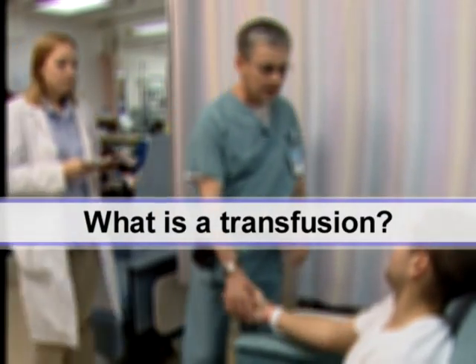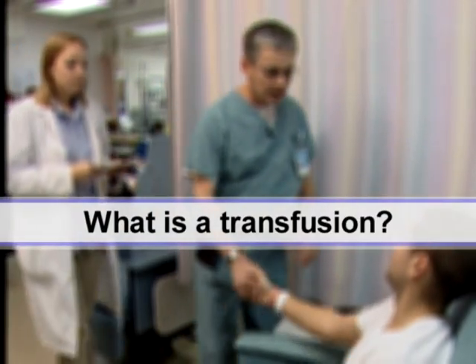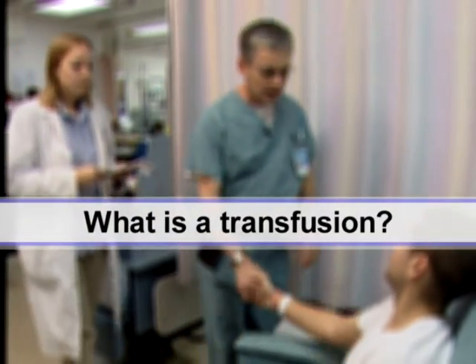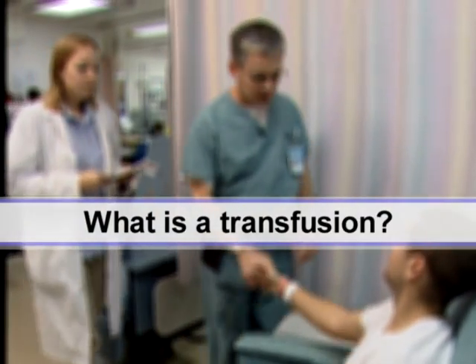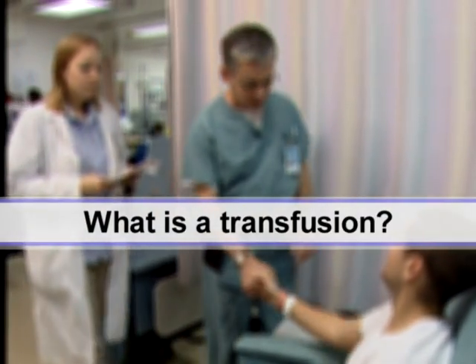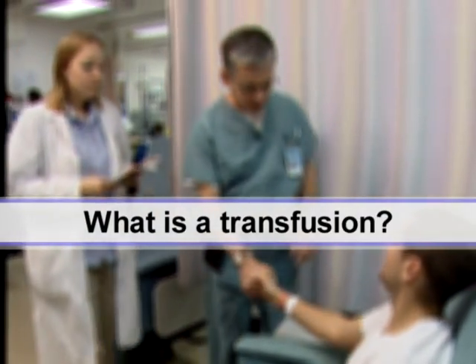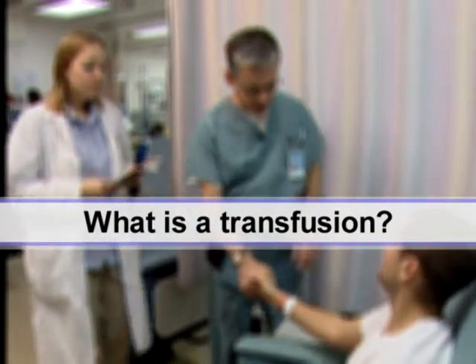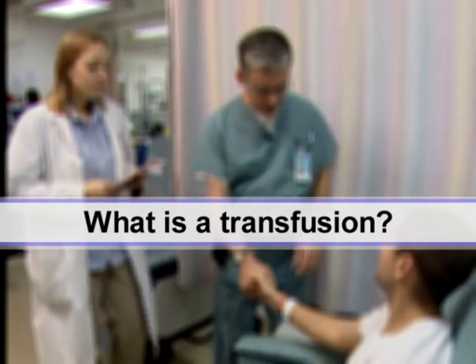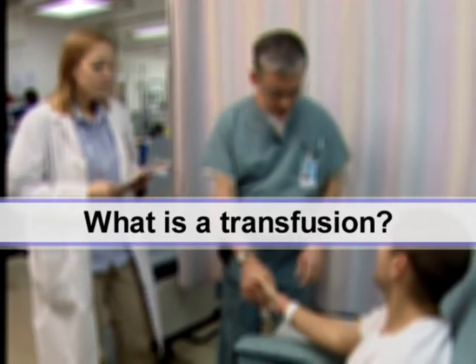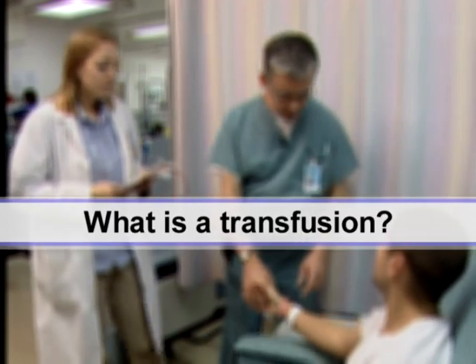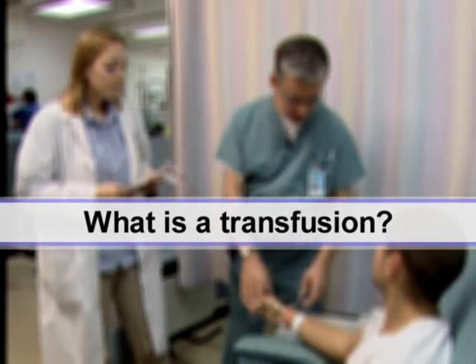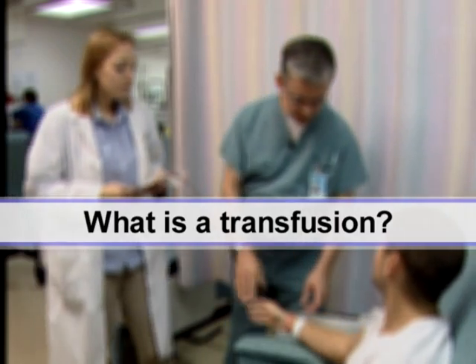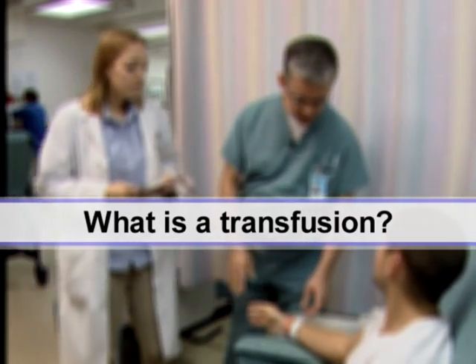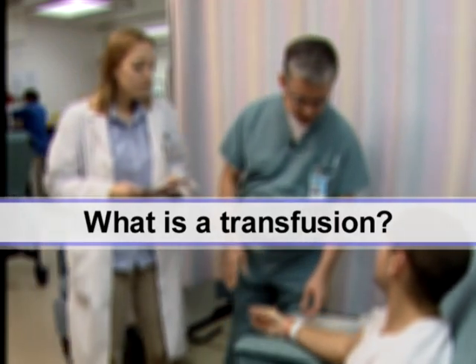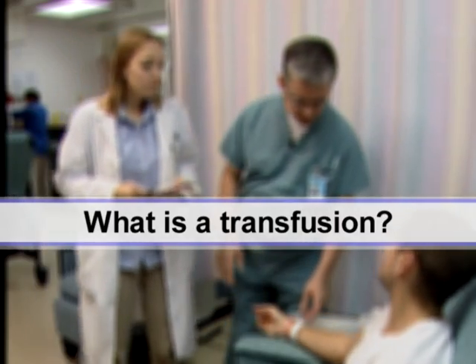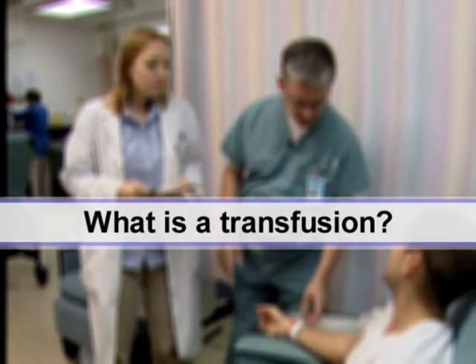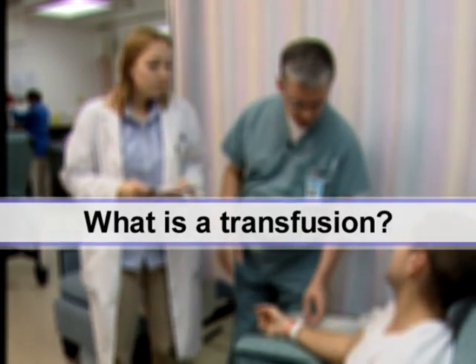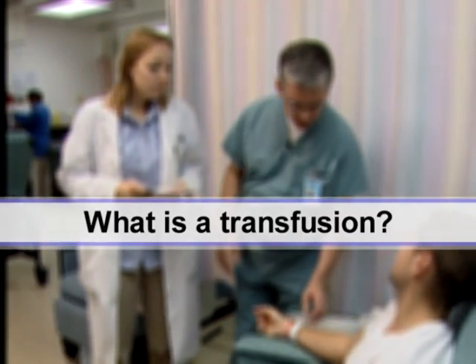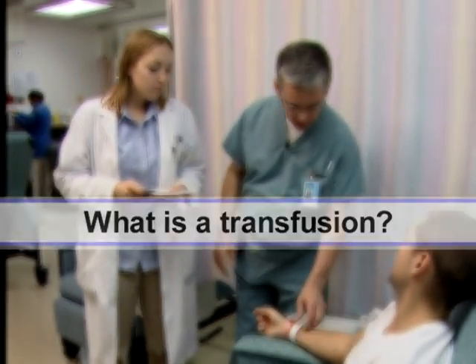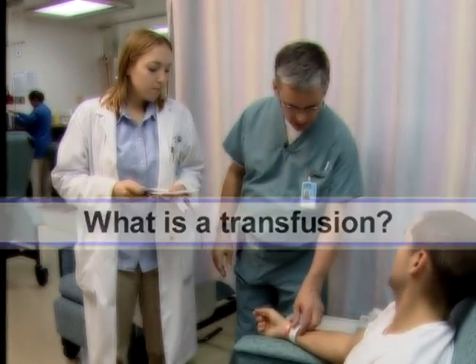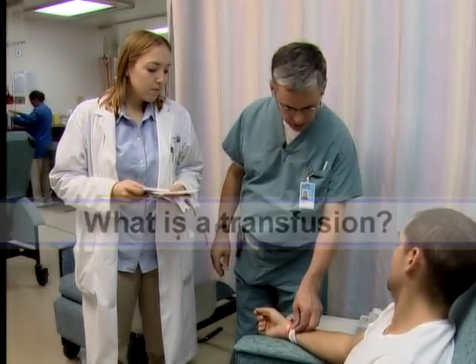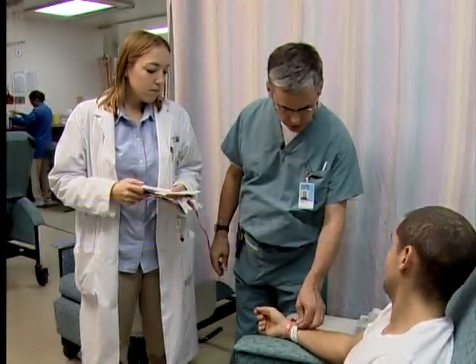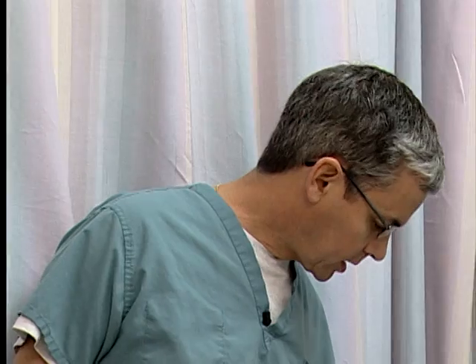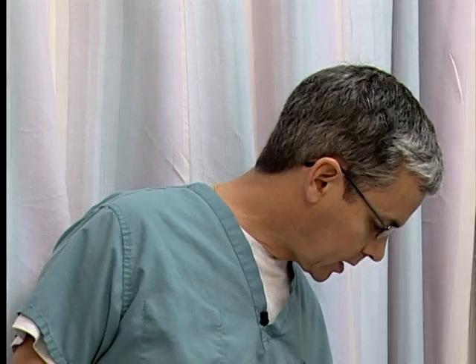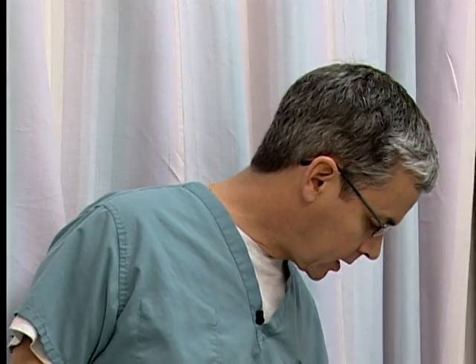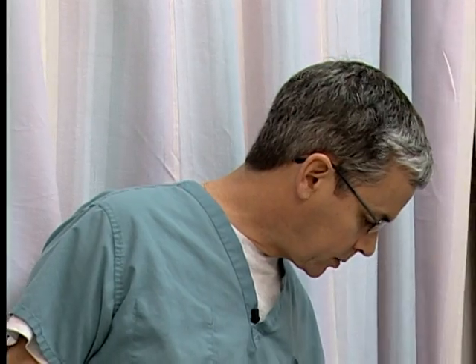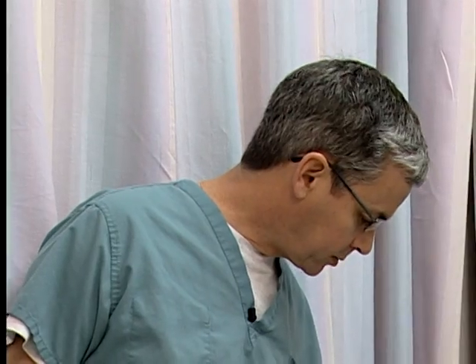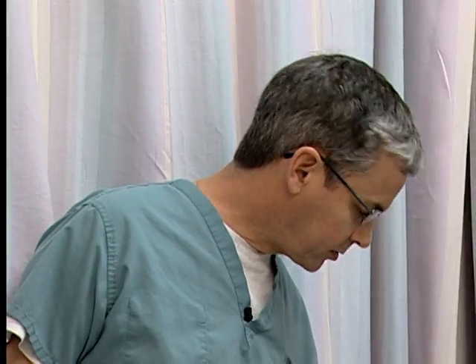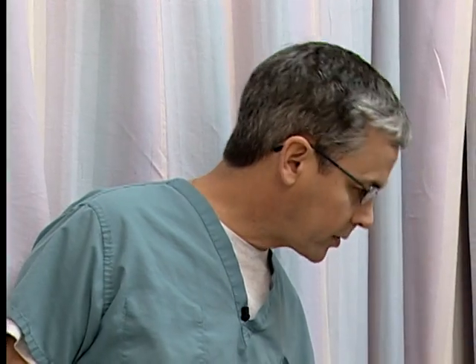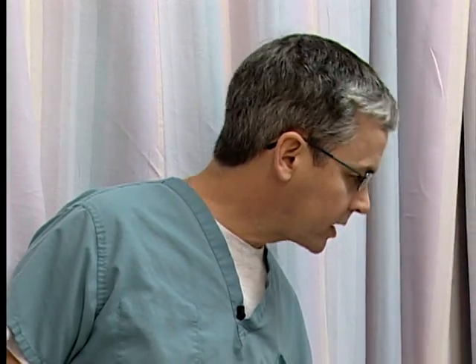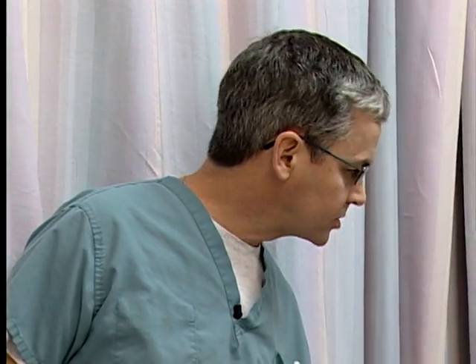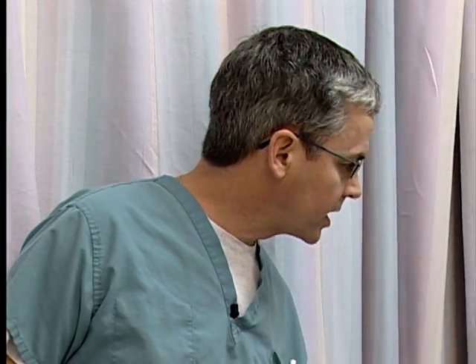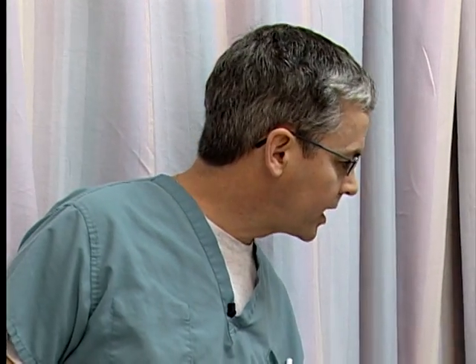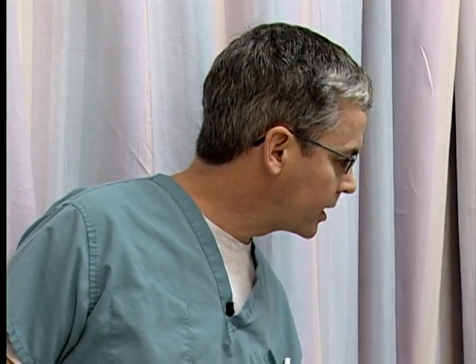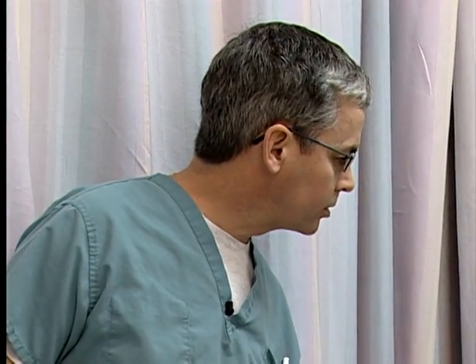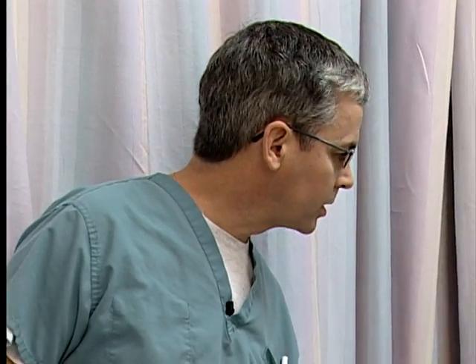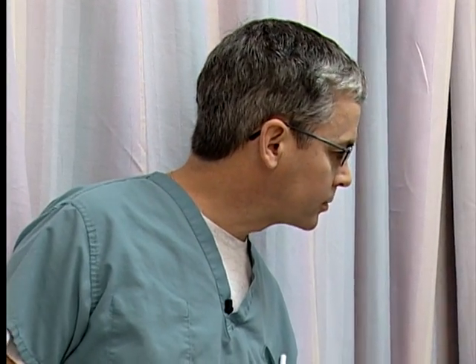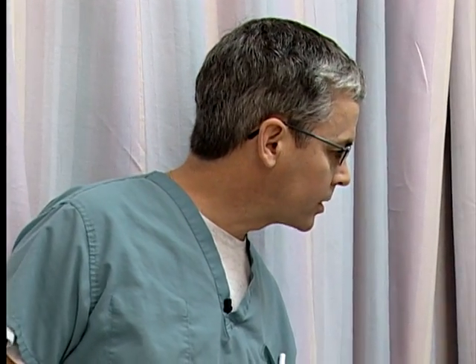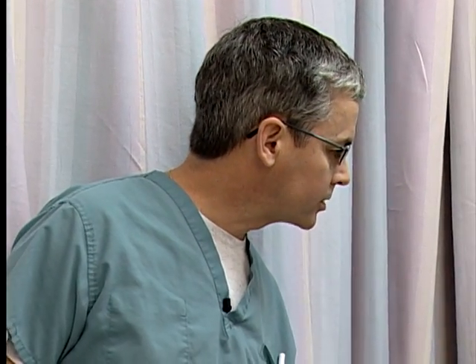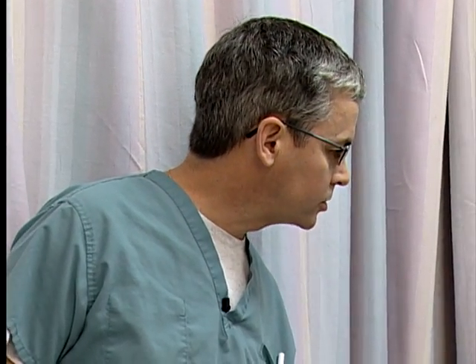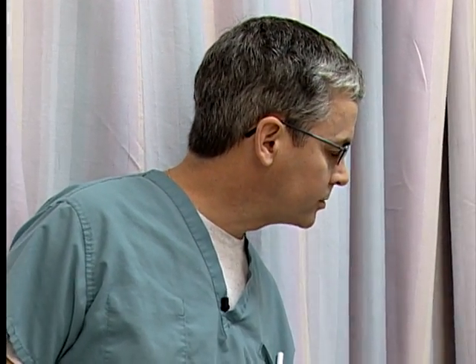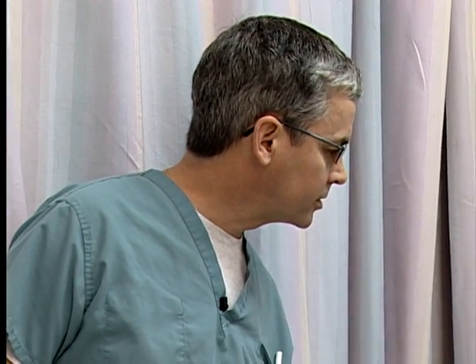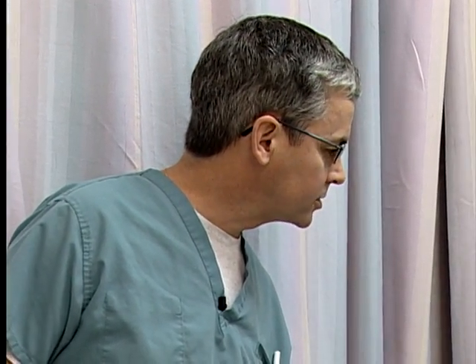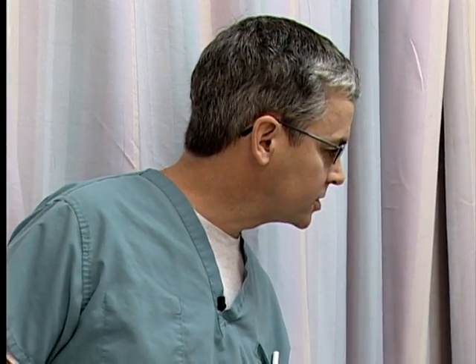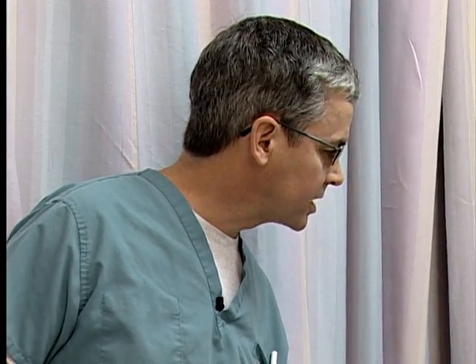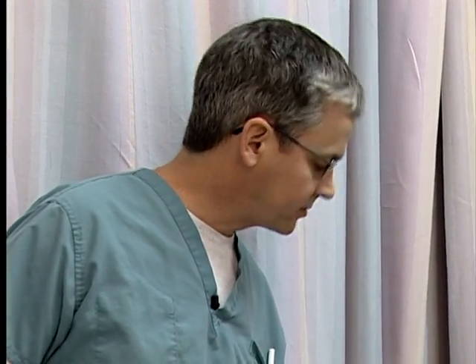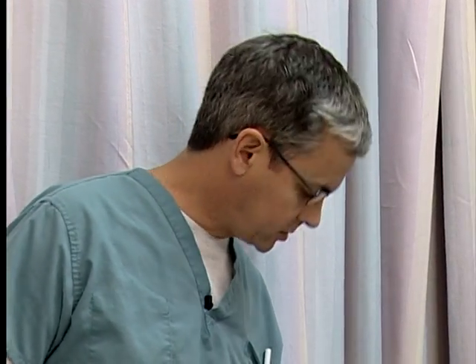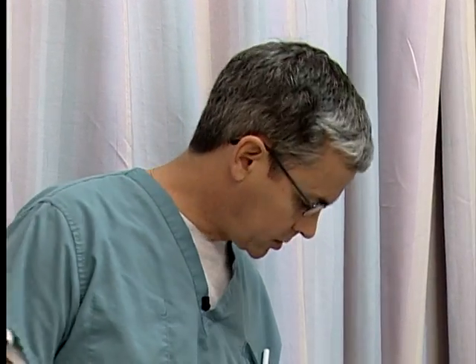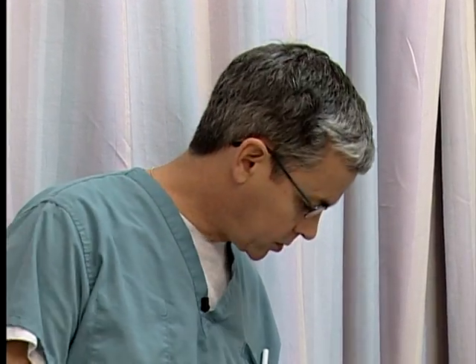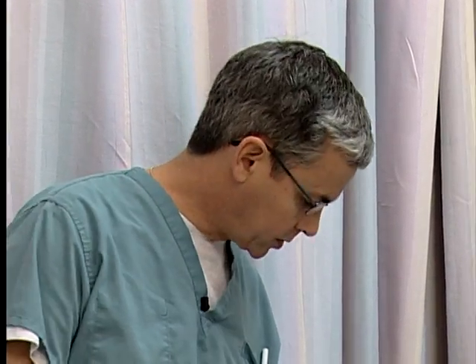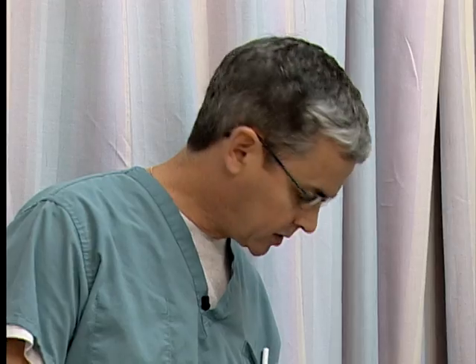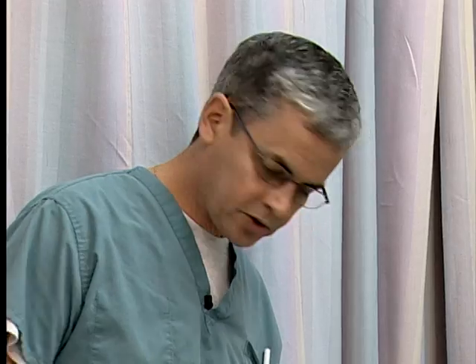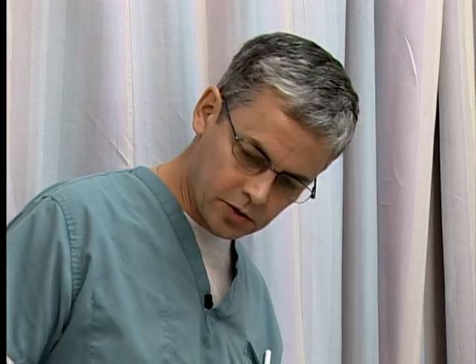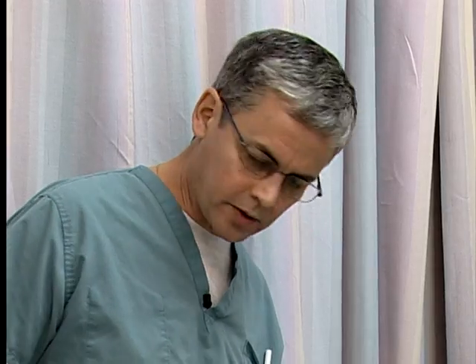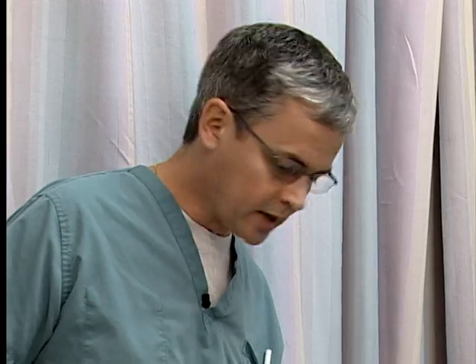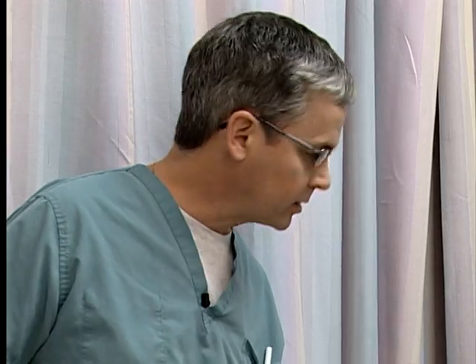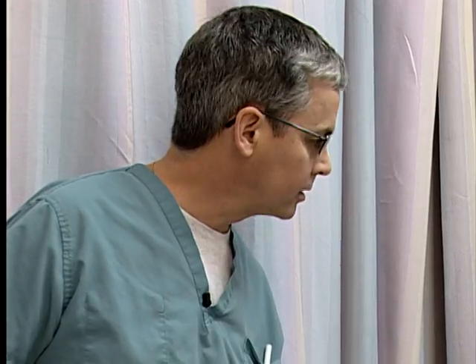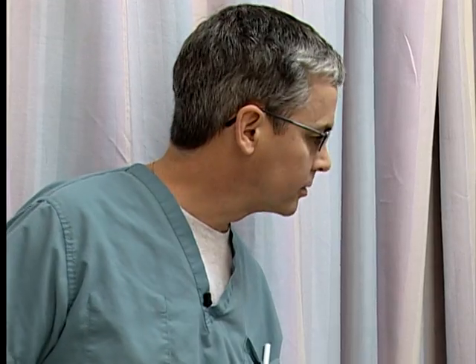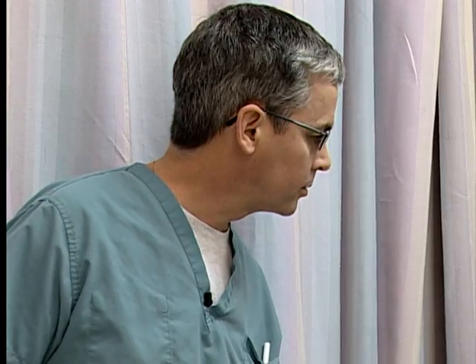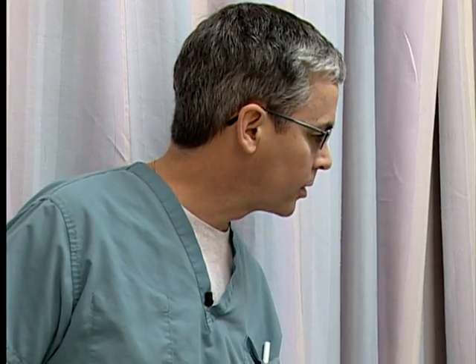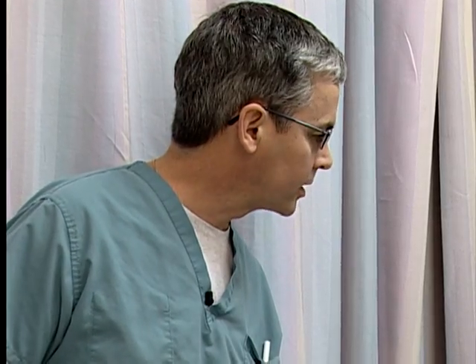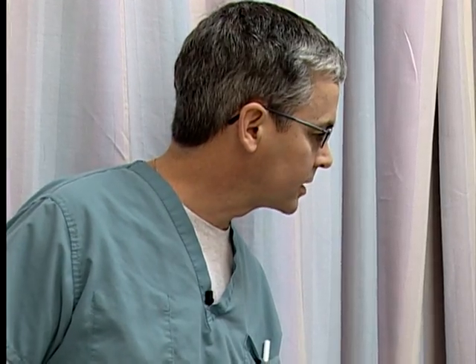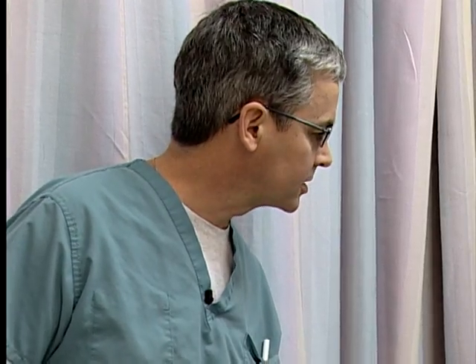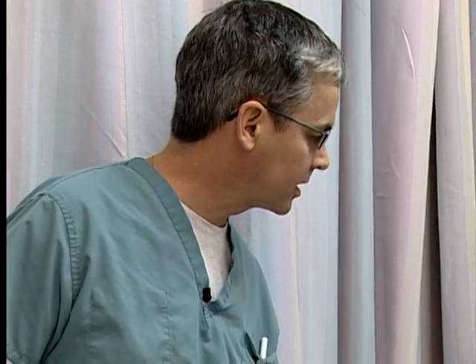I'm Marty, one of the nurses. Before we actually hang your blood product, the nurses have to witness you and the product together.